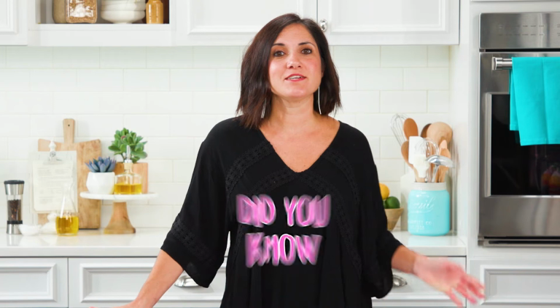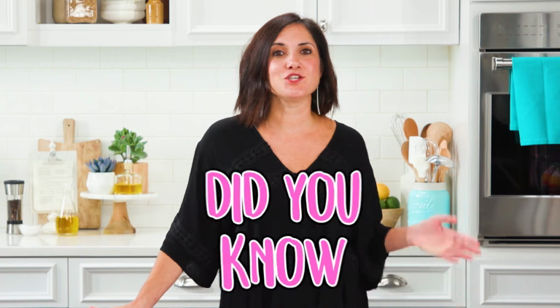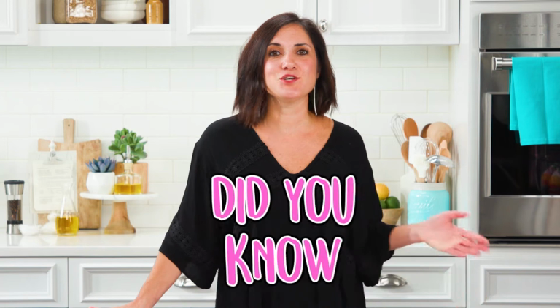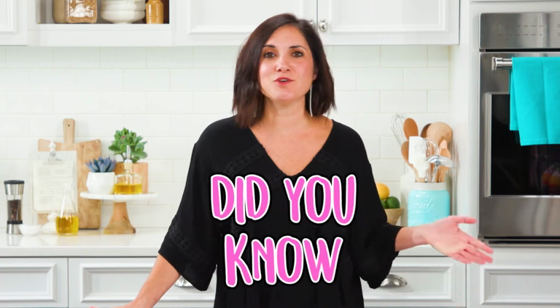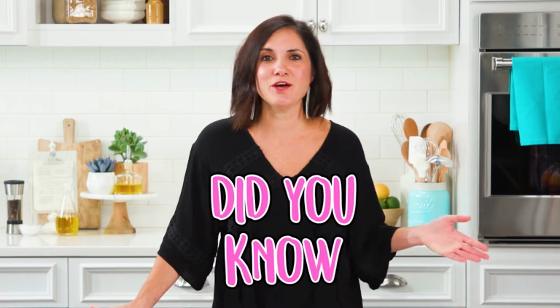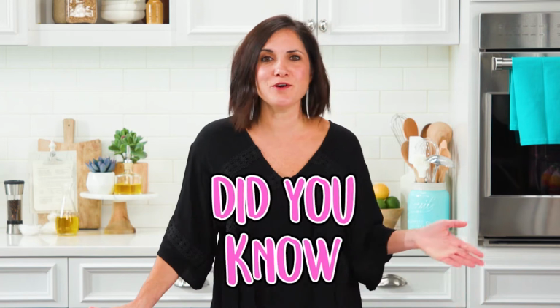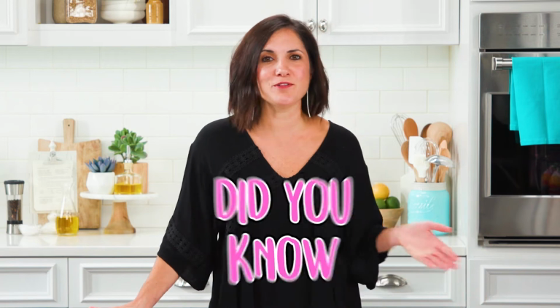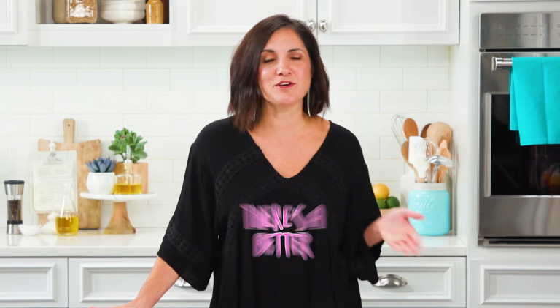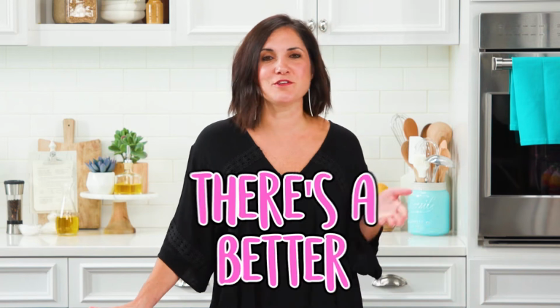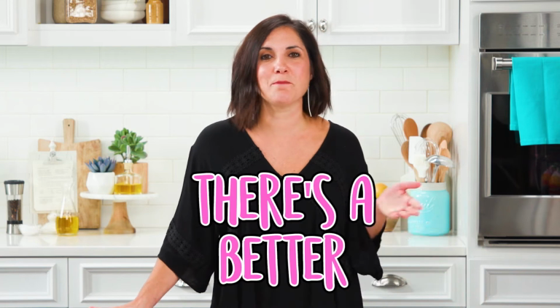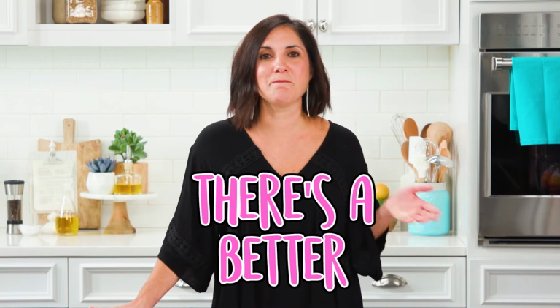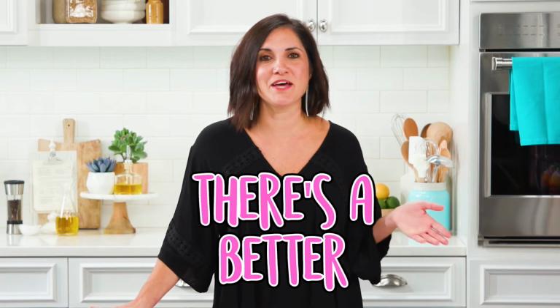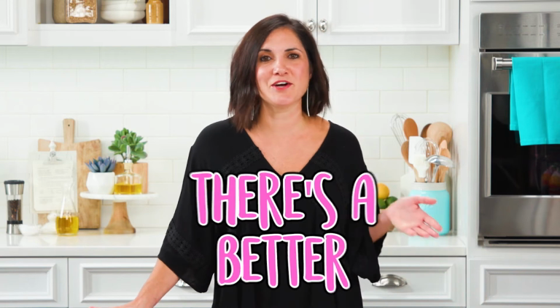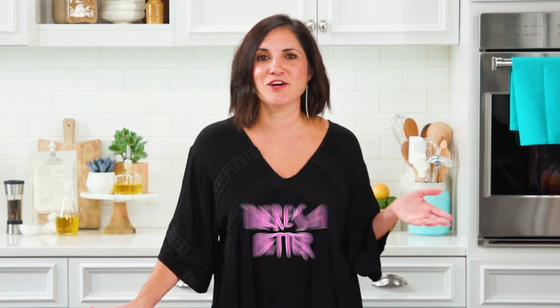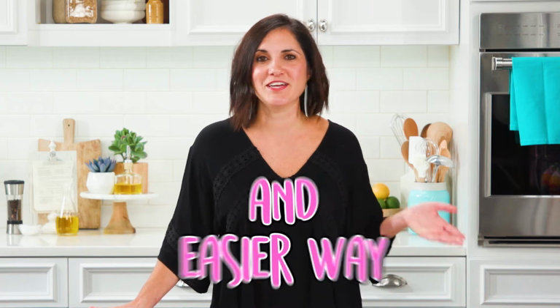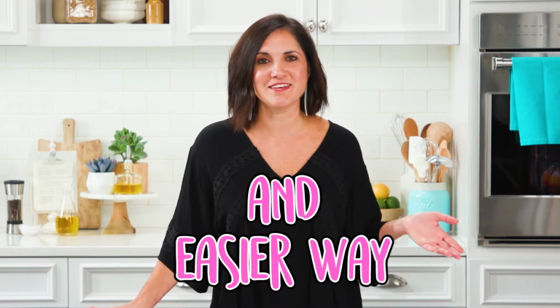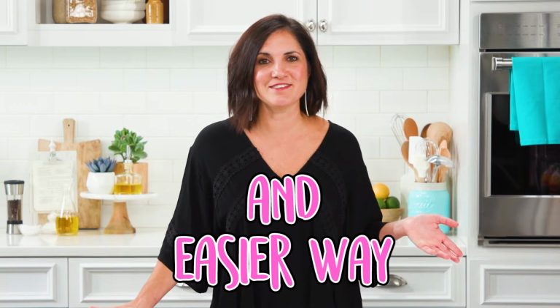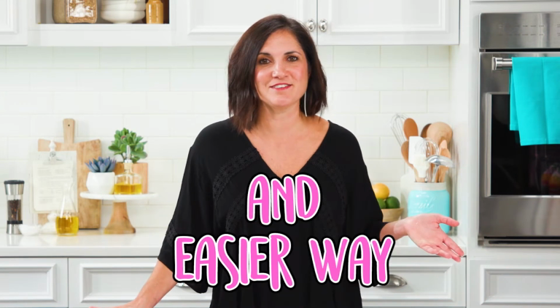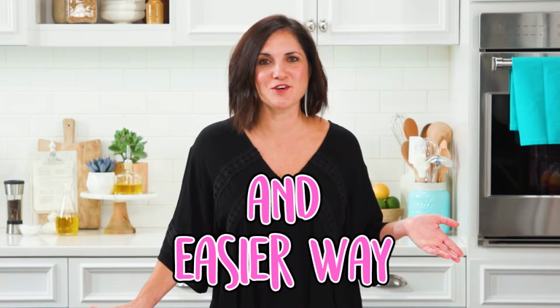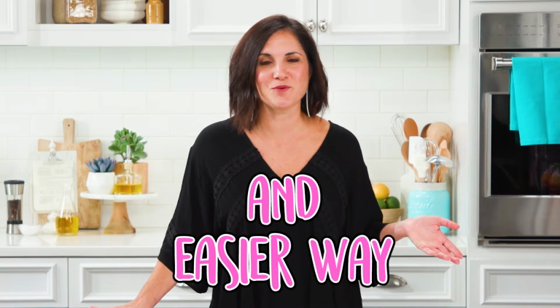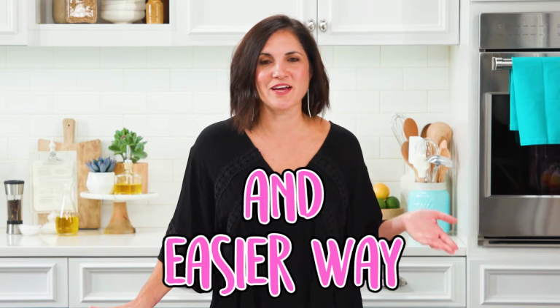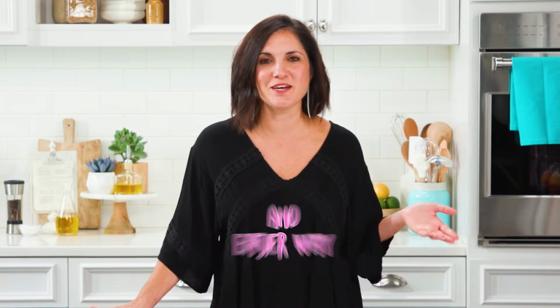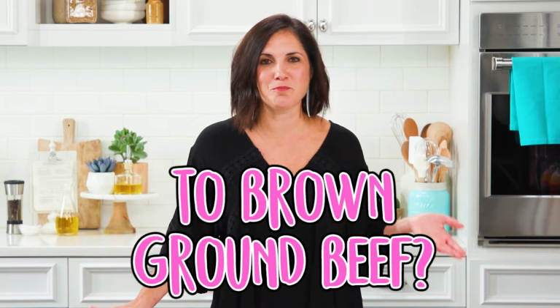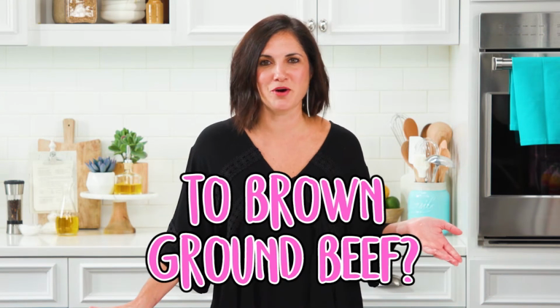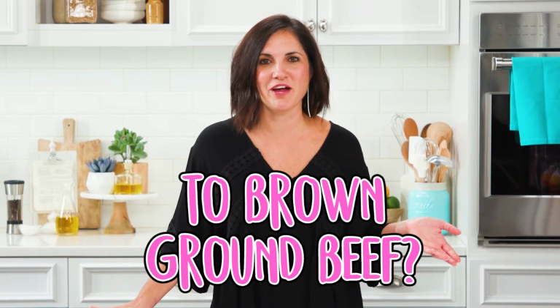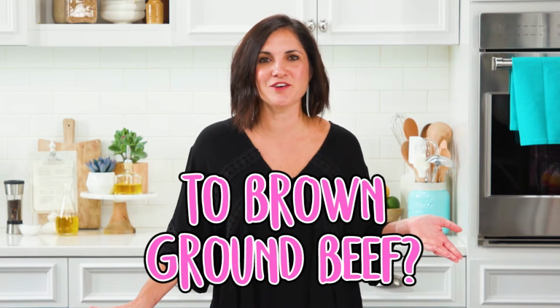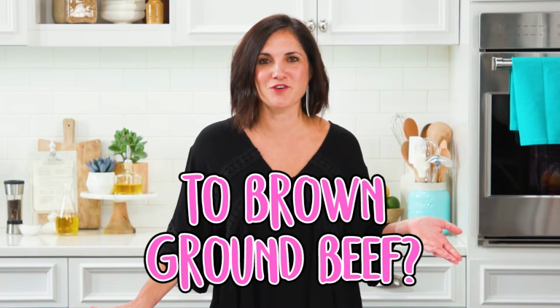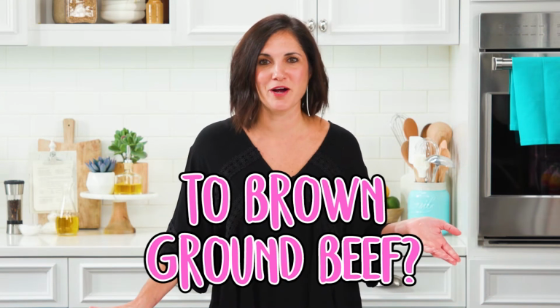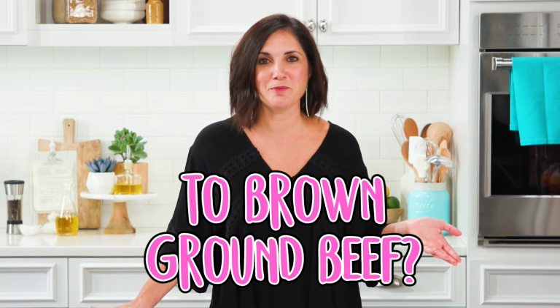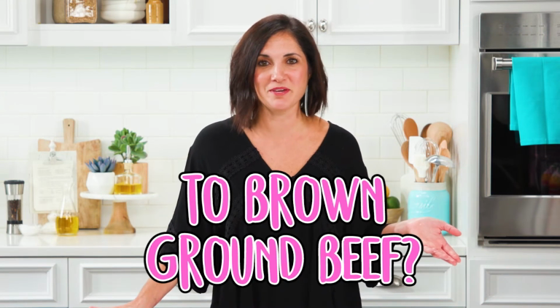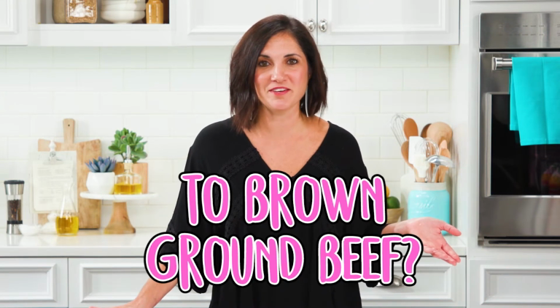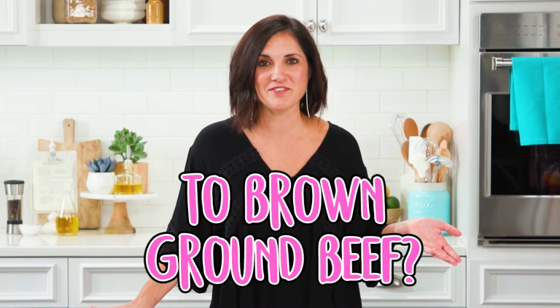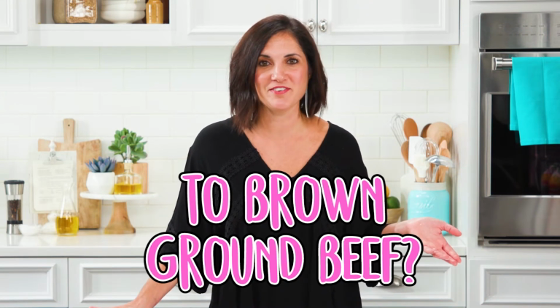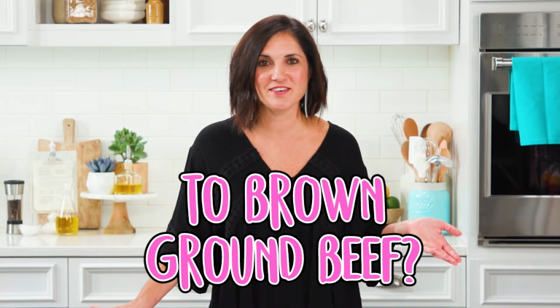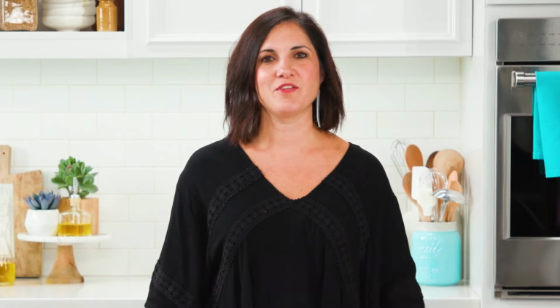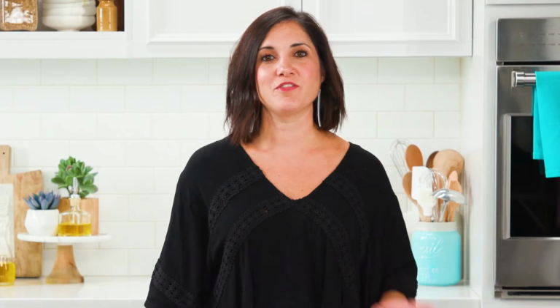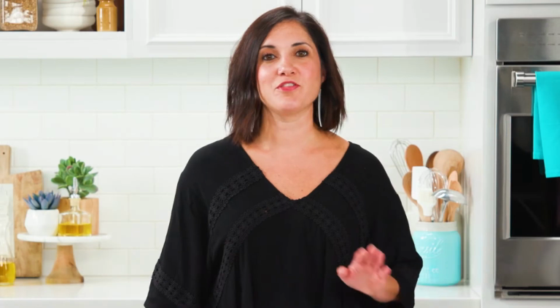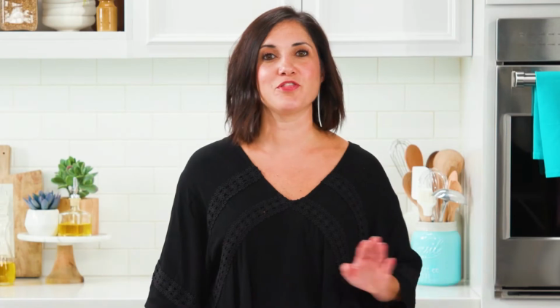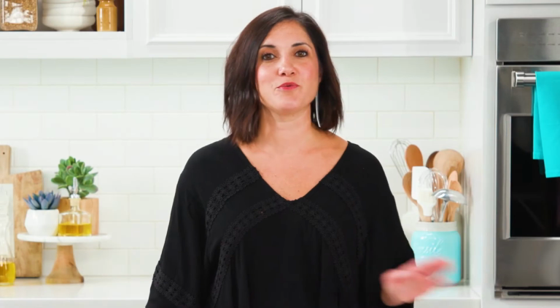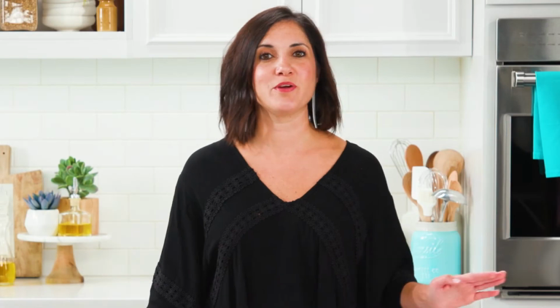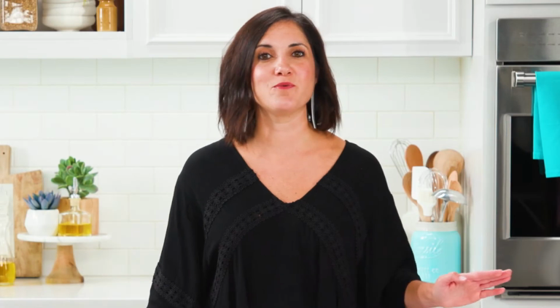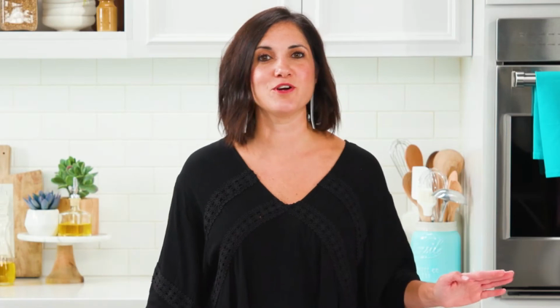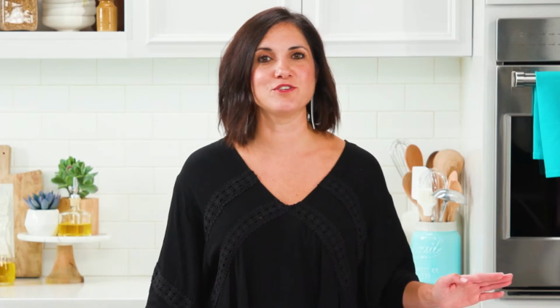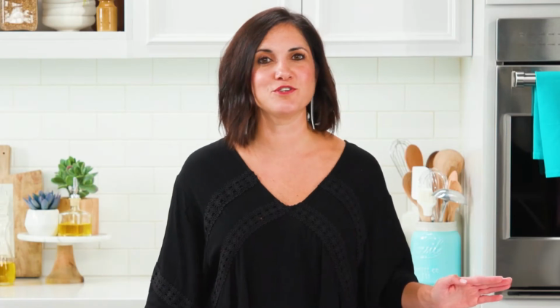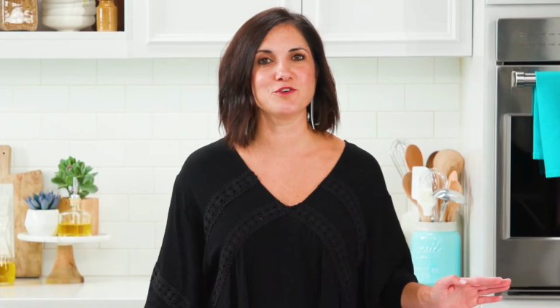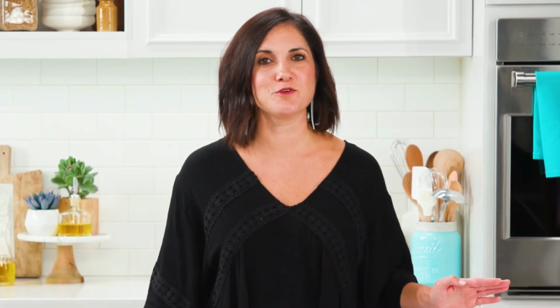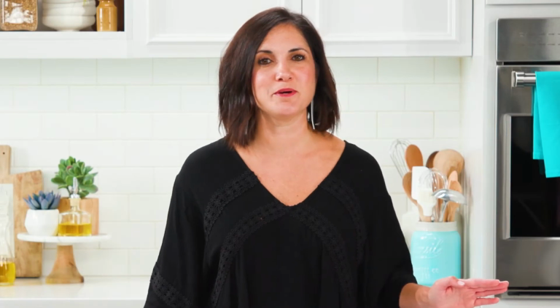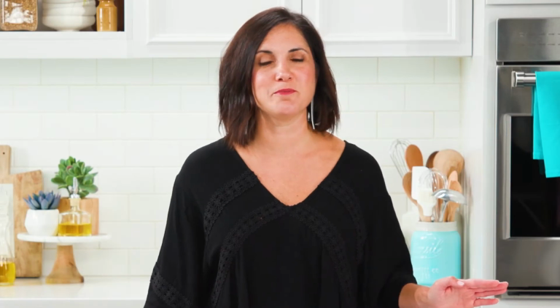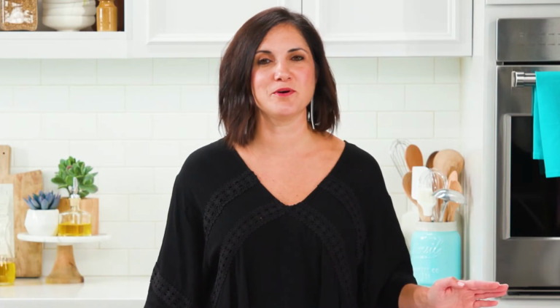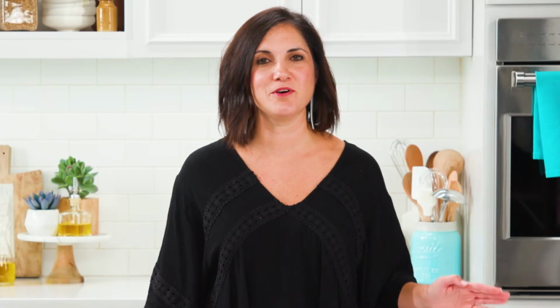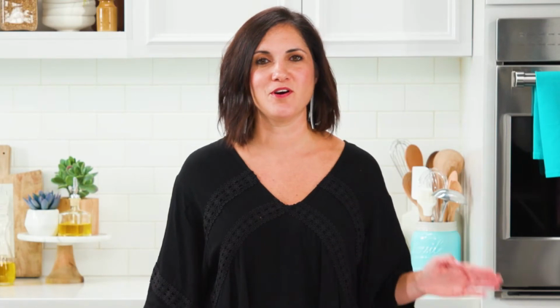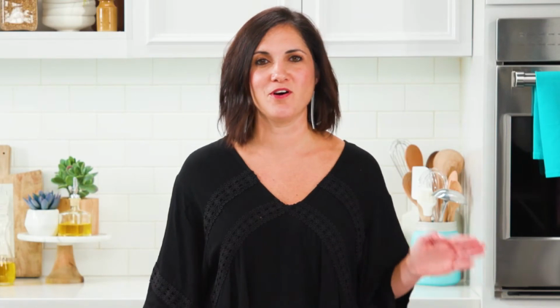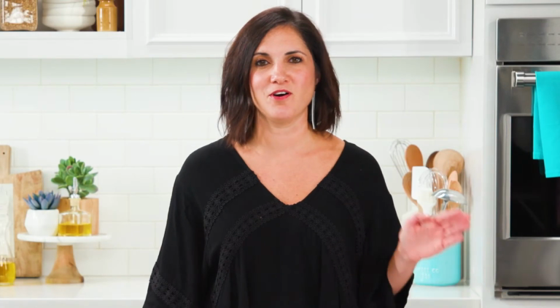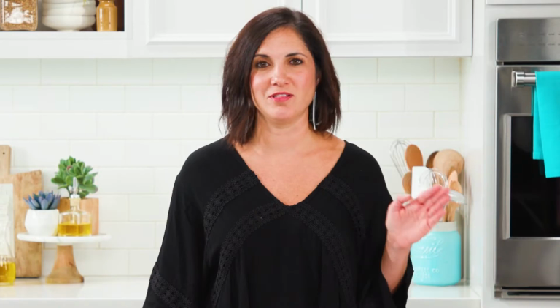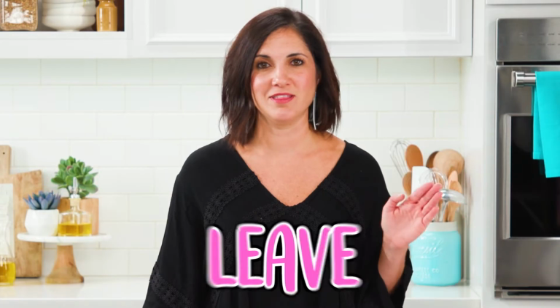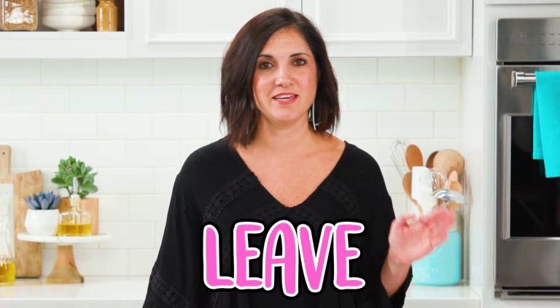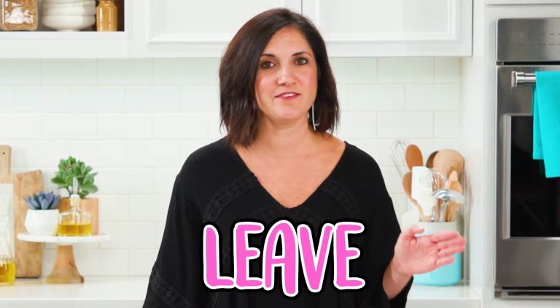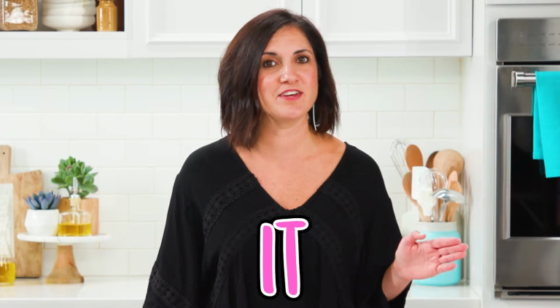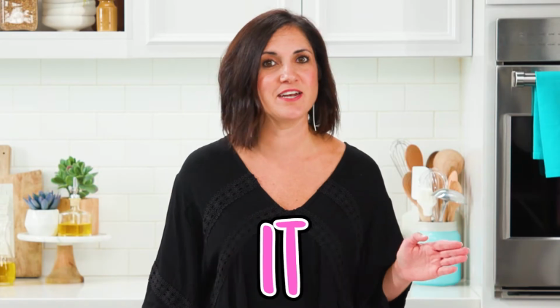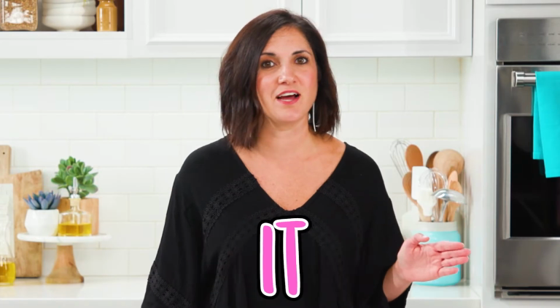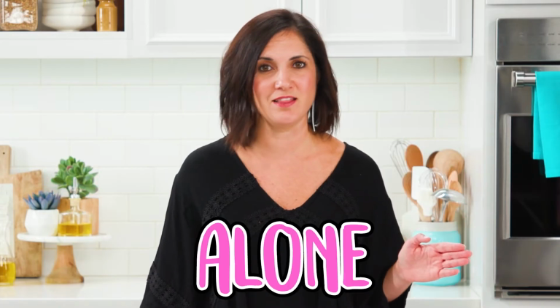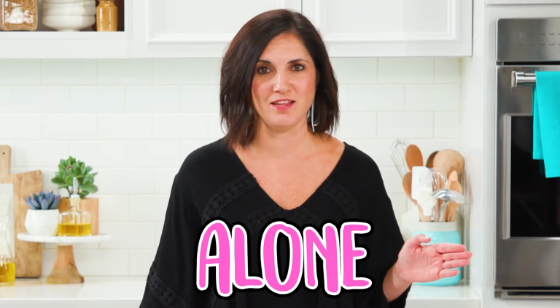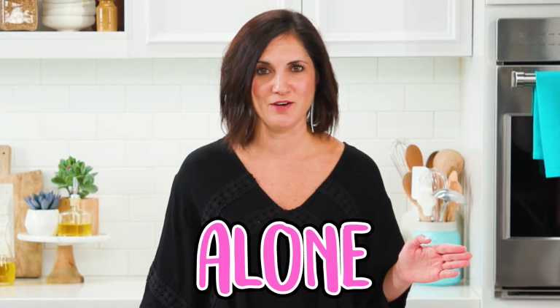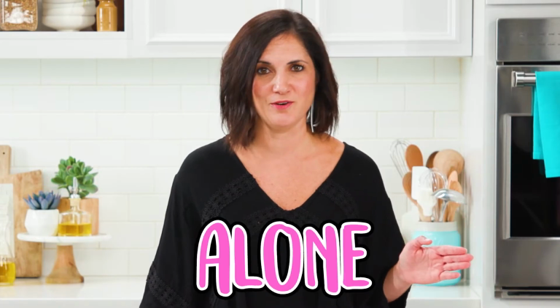Did you know there's a better and easier way to brown ground beef? The three words to remember are: leave it alone.